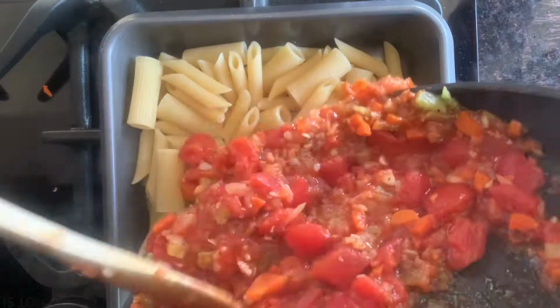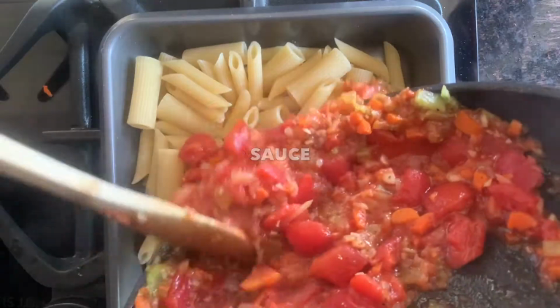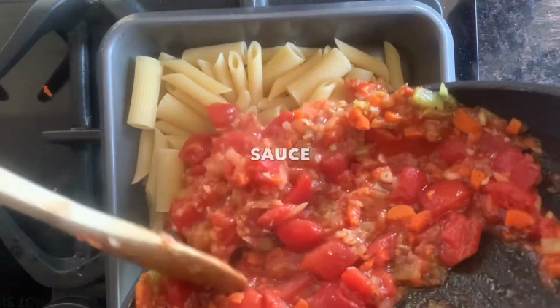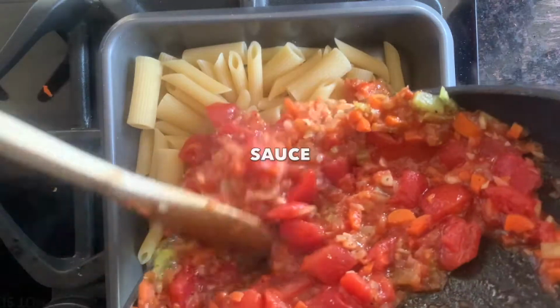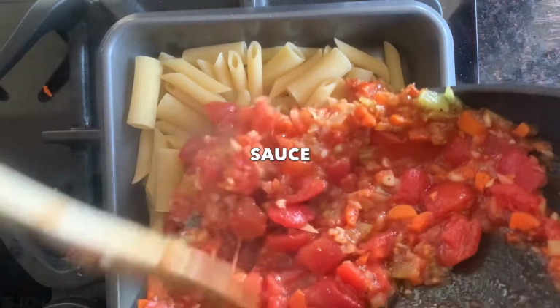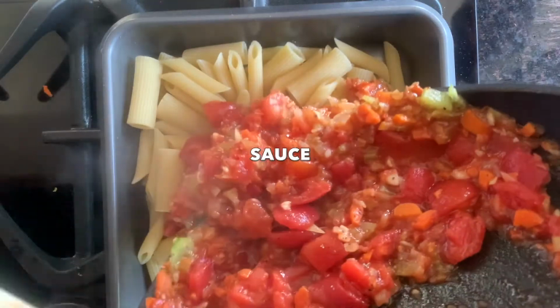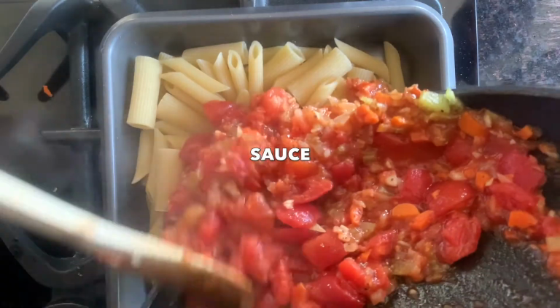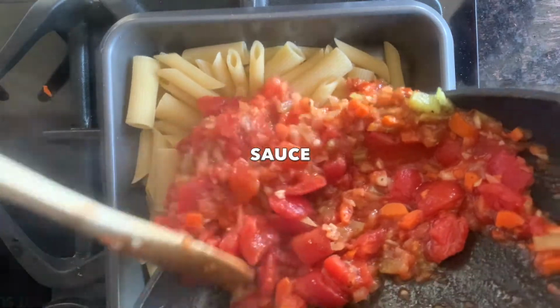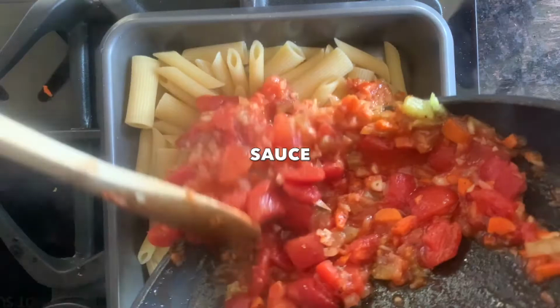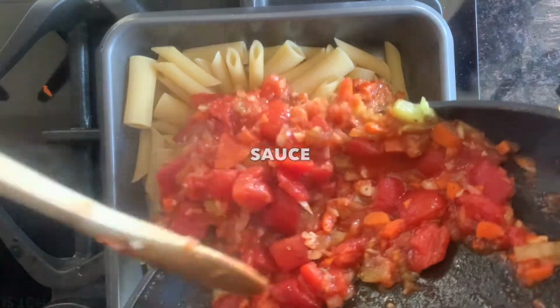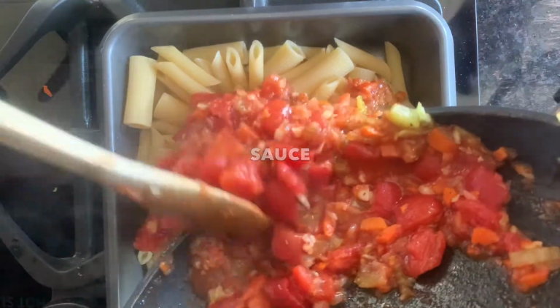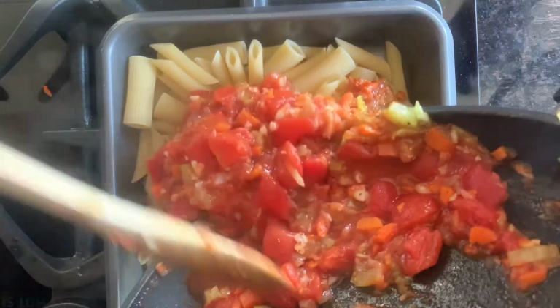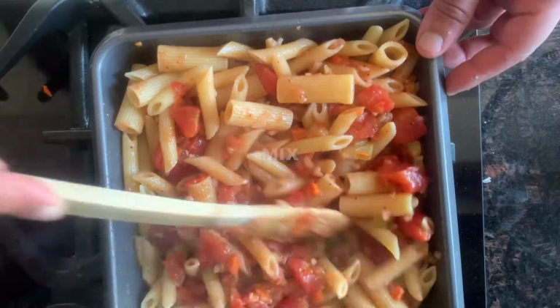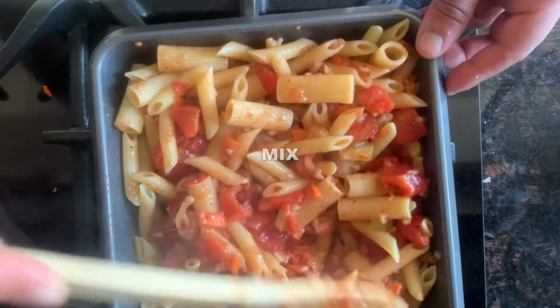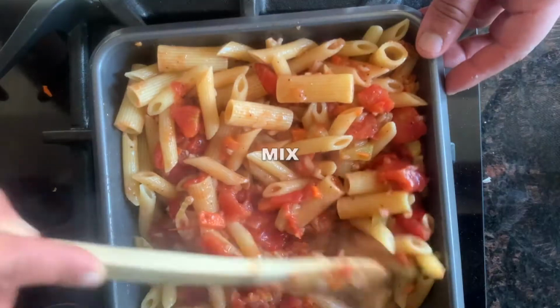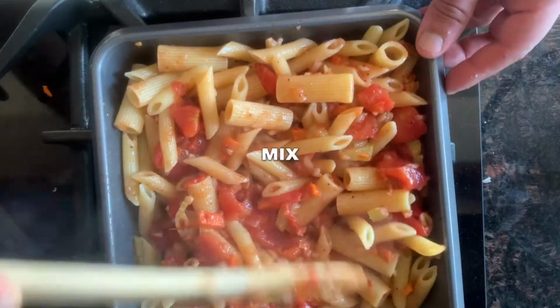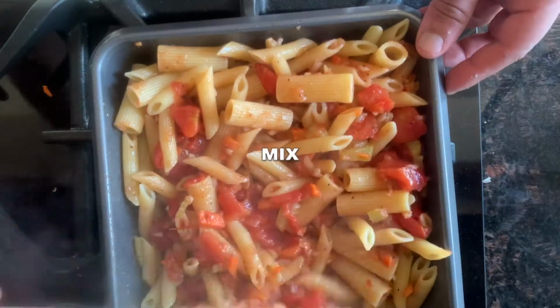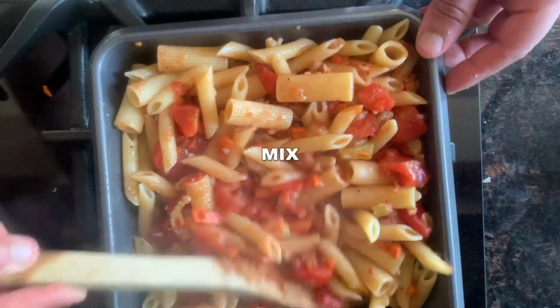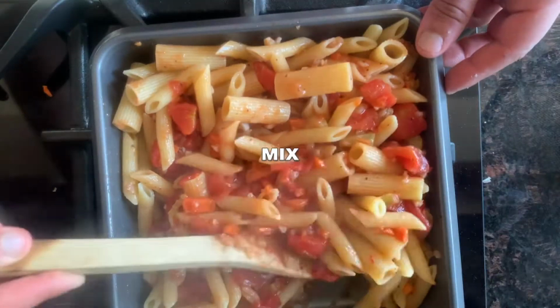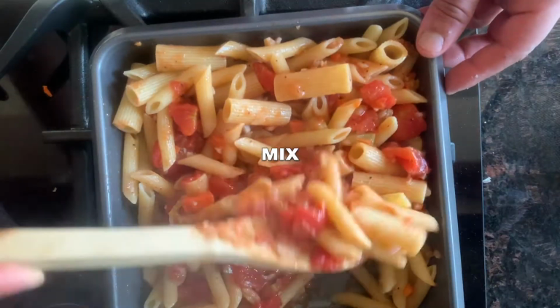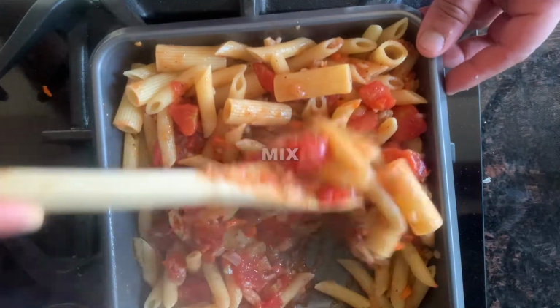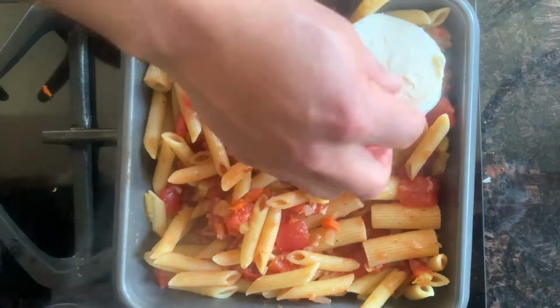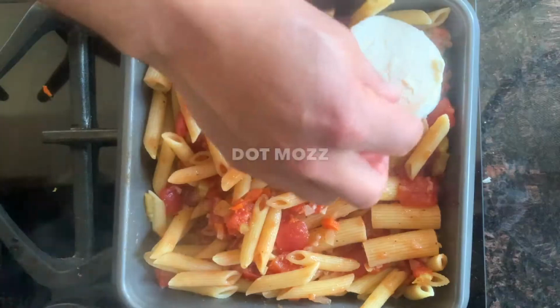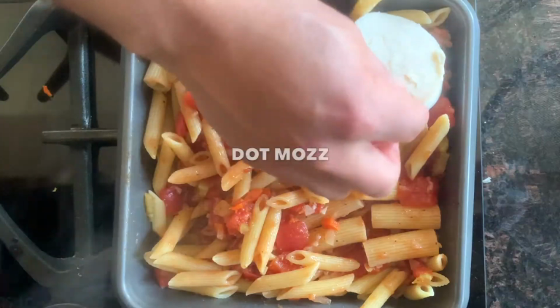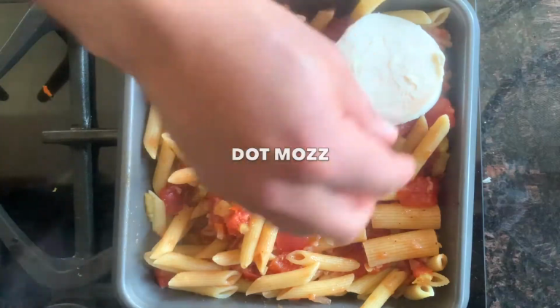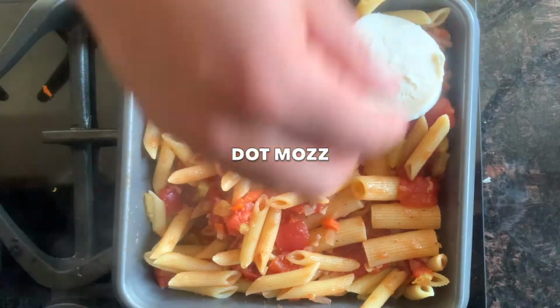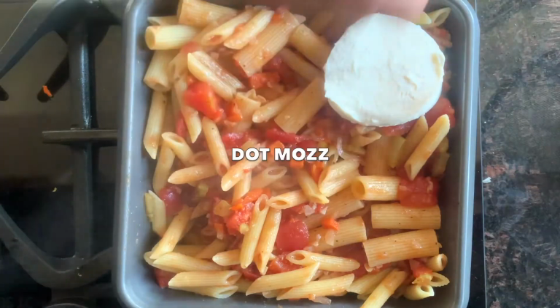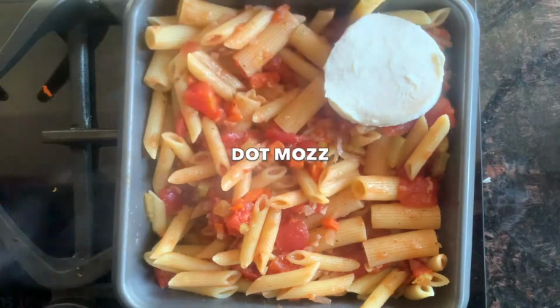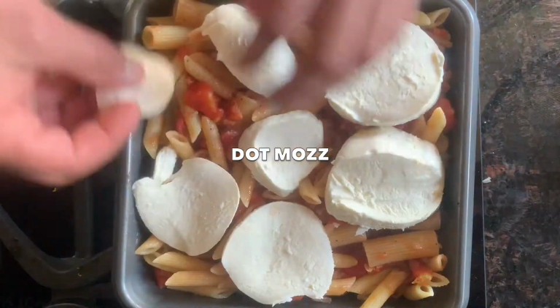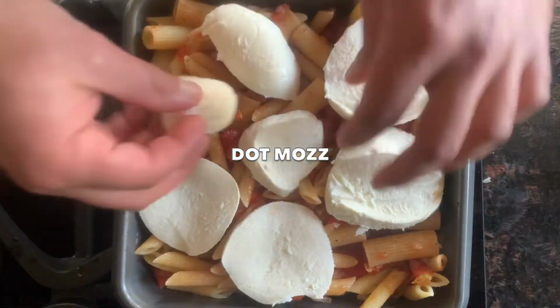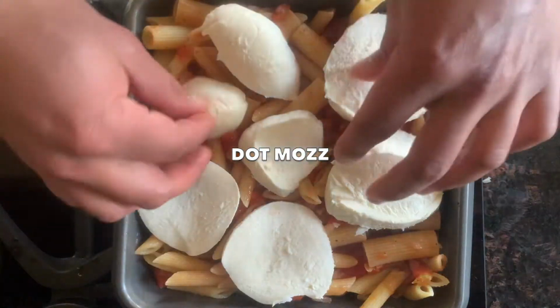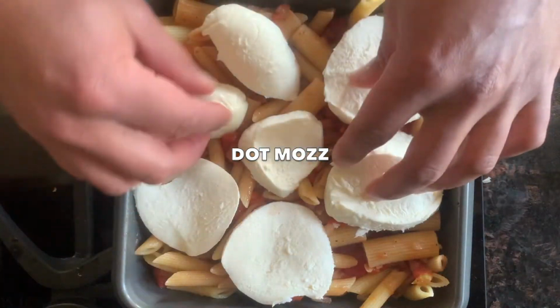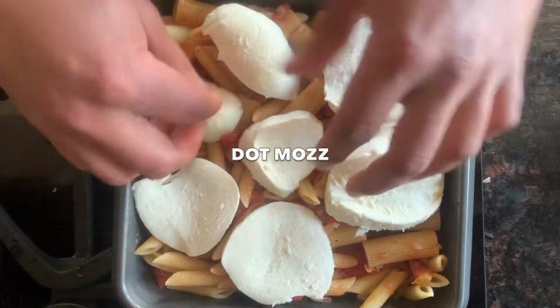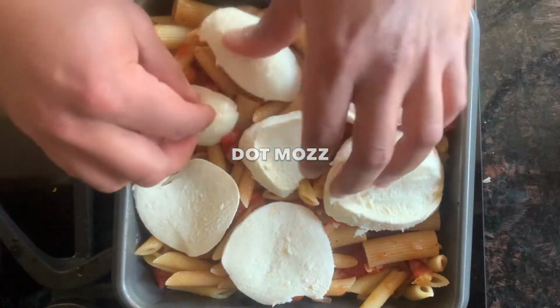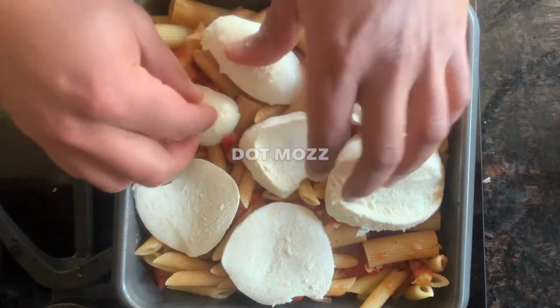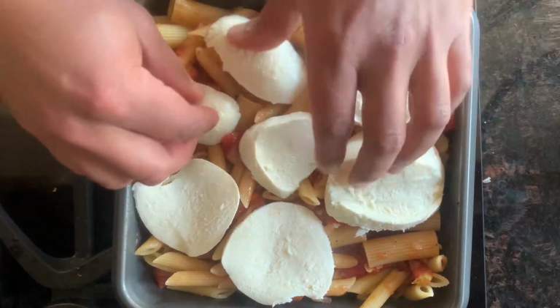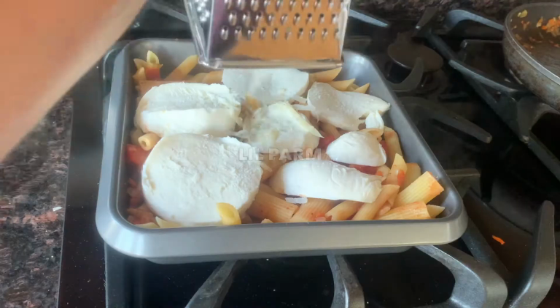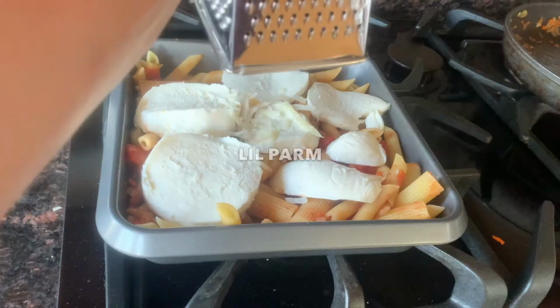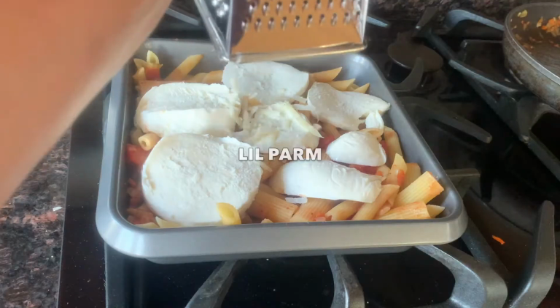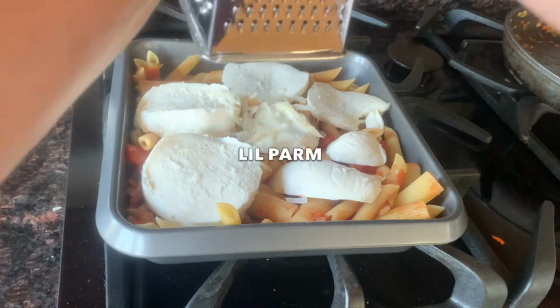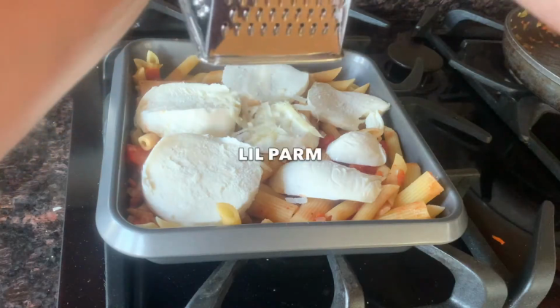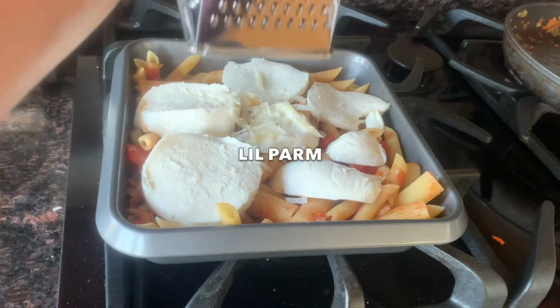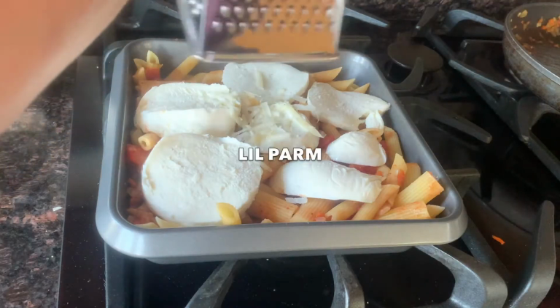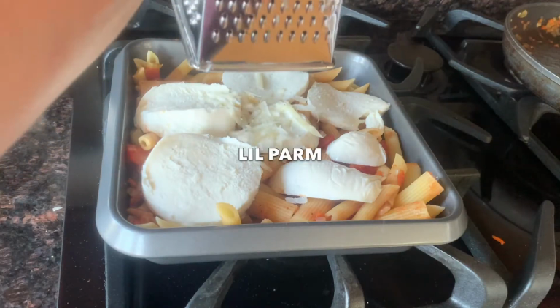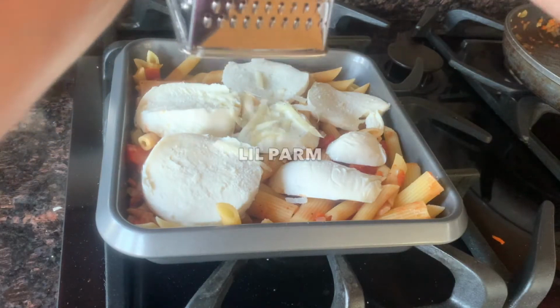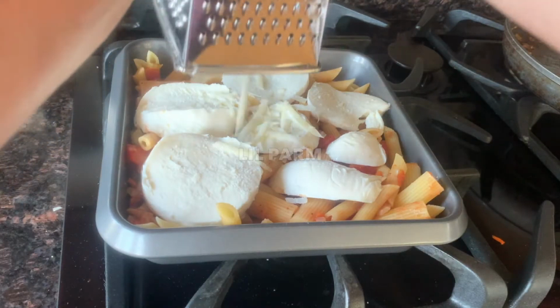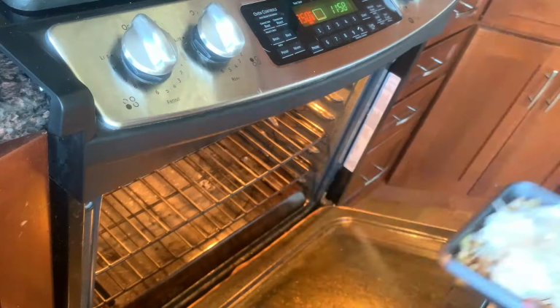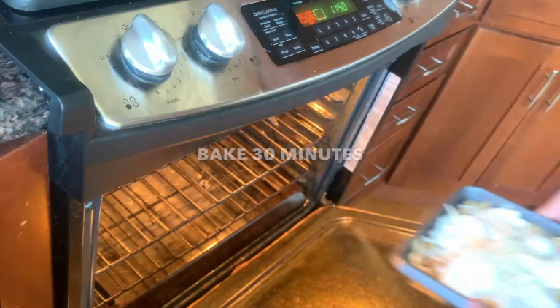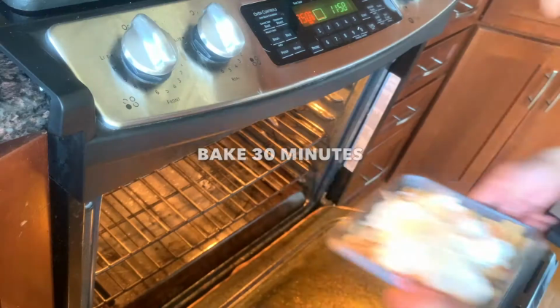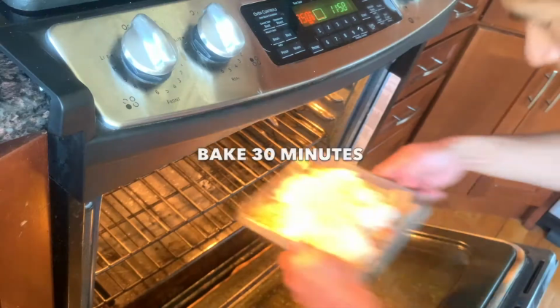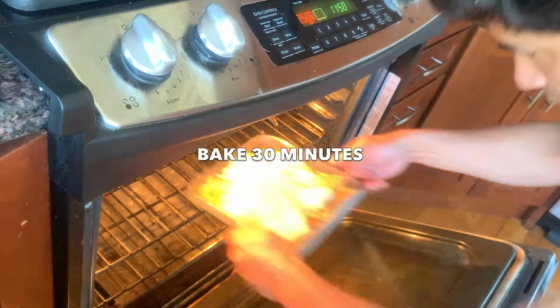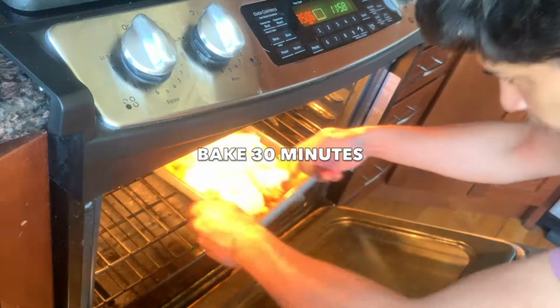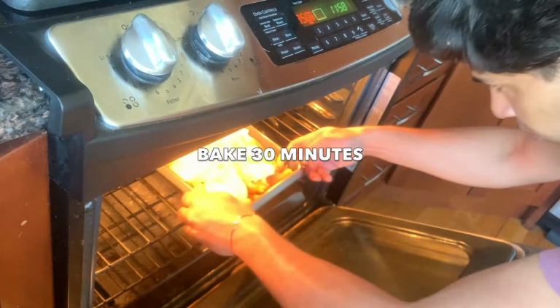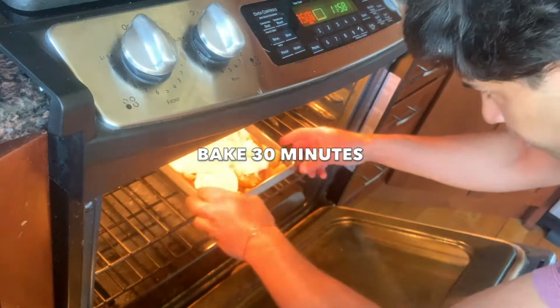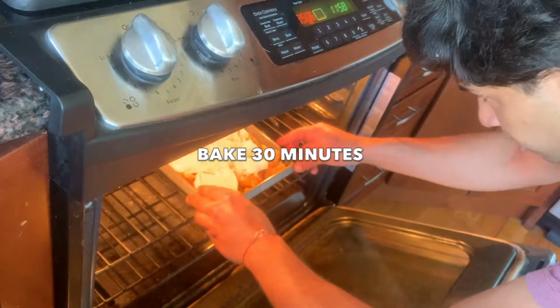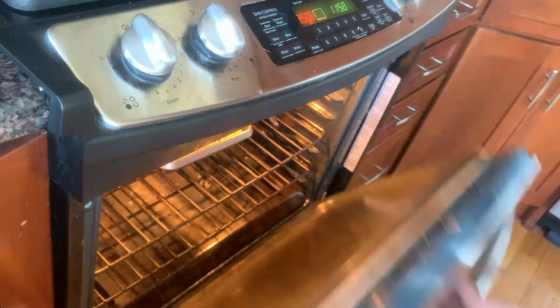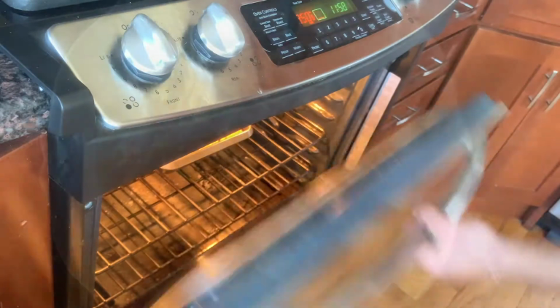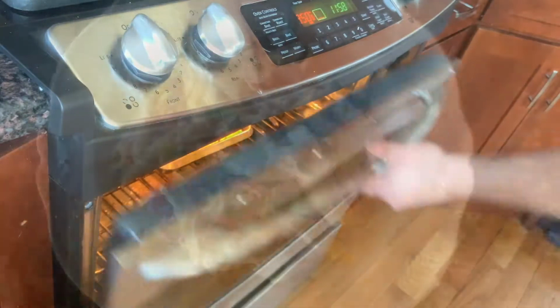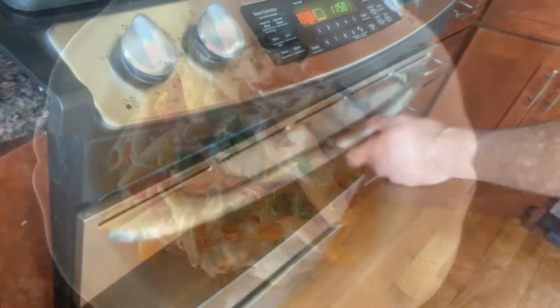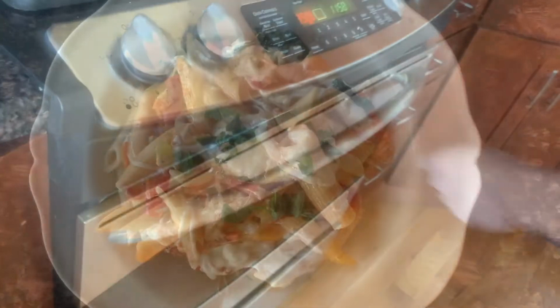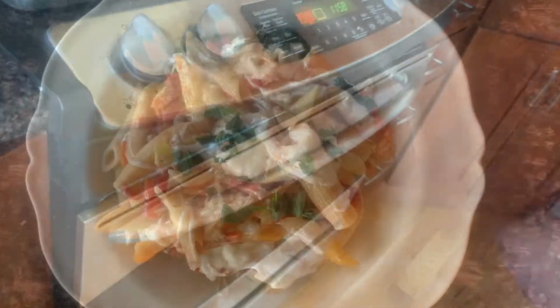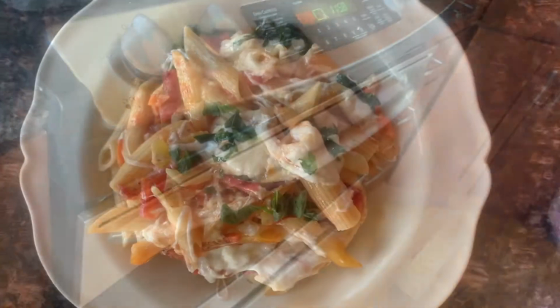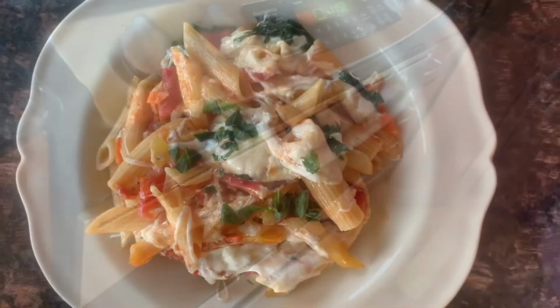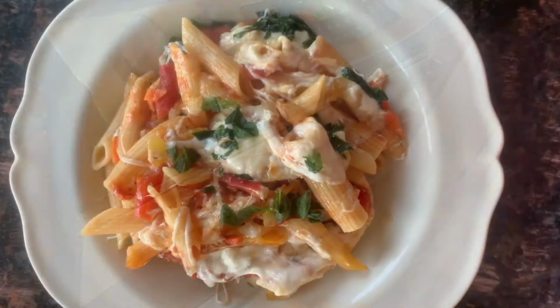Add pasta to a casserole pan, add the sauce, mix it up, and then dot it with some mozzarella and a little bit of parmesan cheese, and stick it in the oven for 30 minutes.